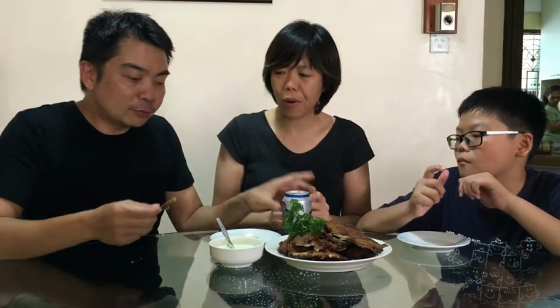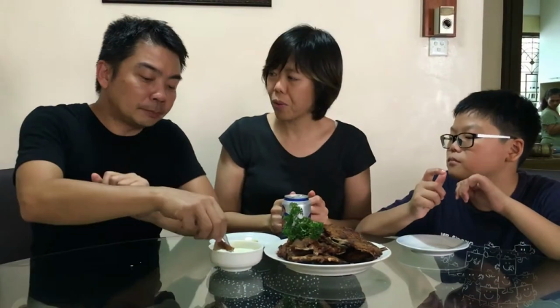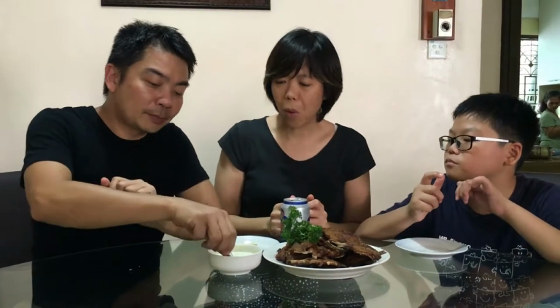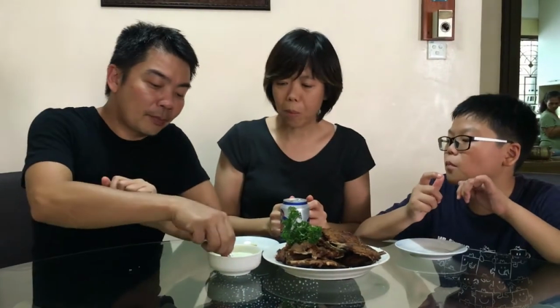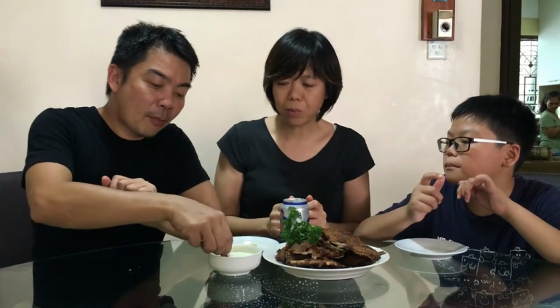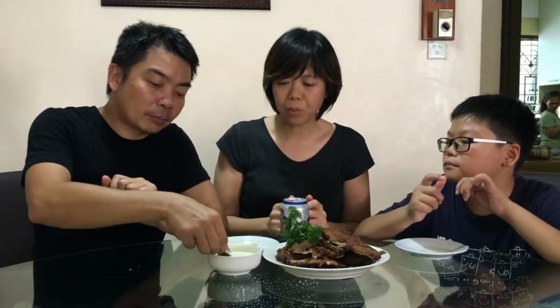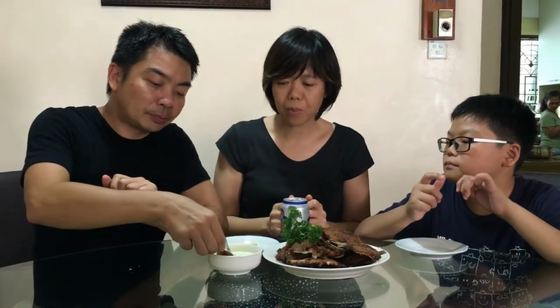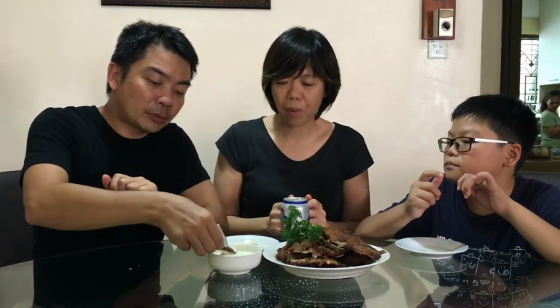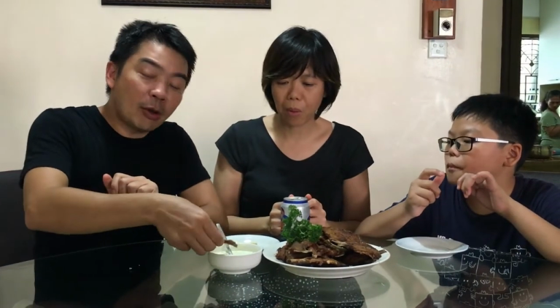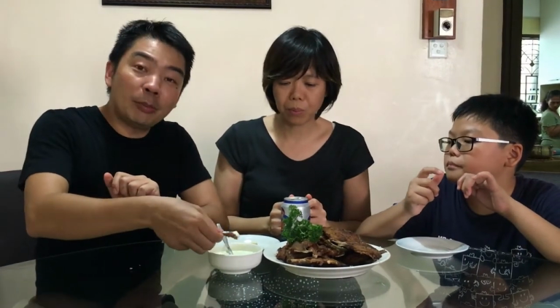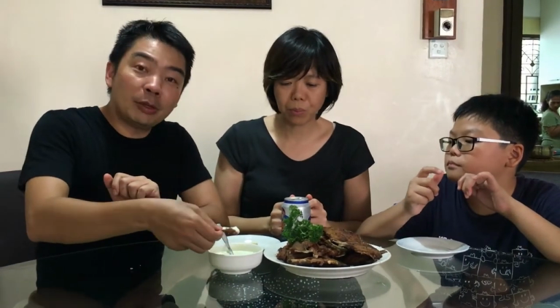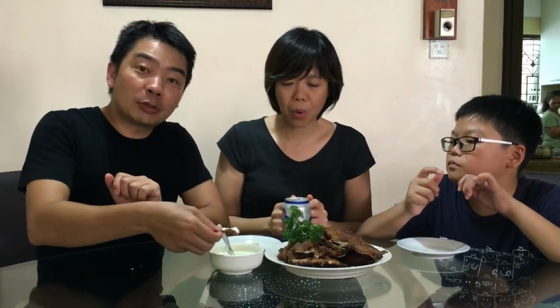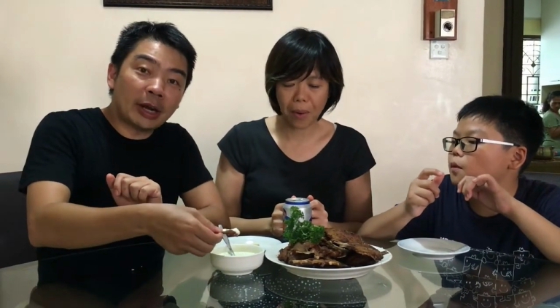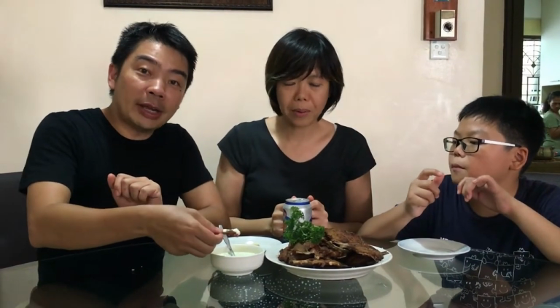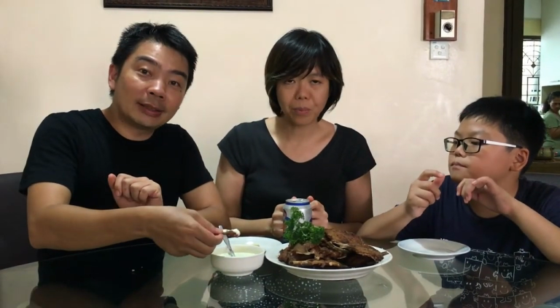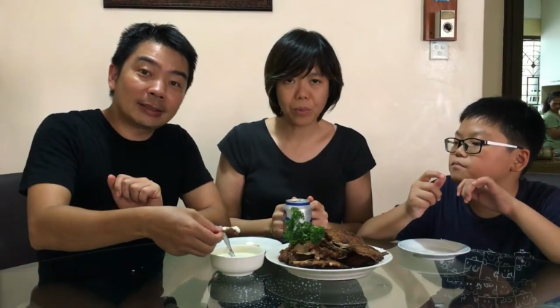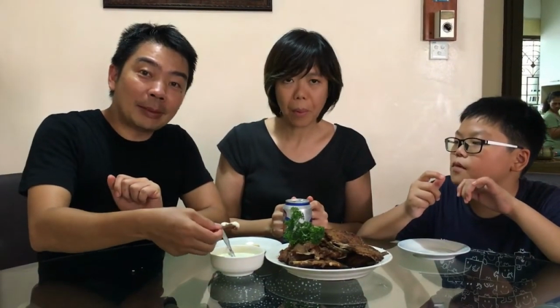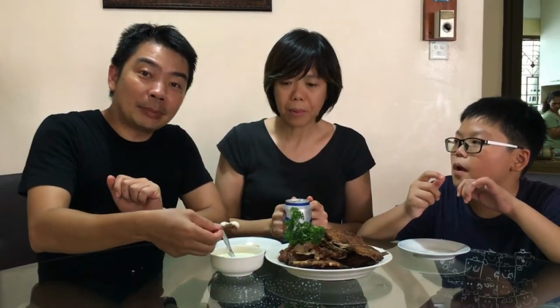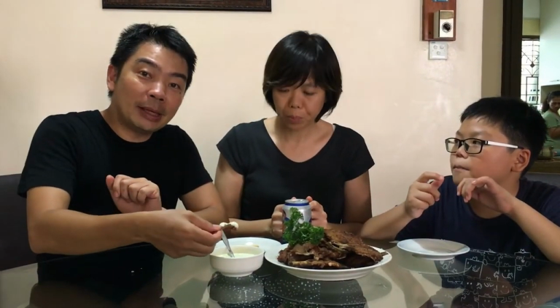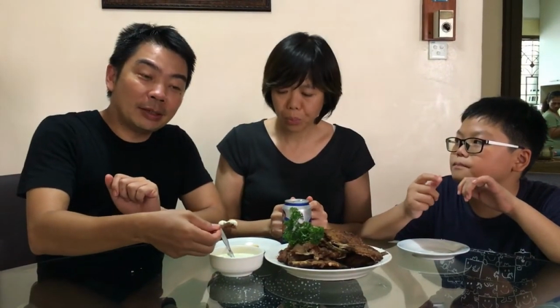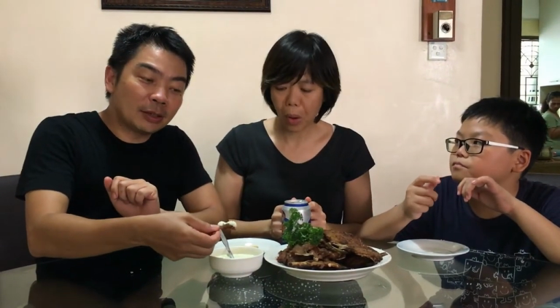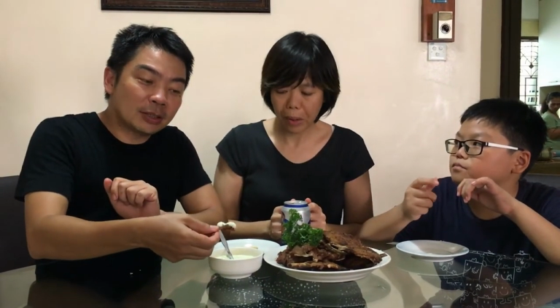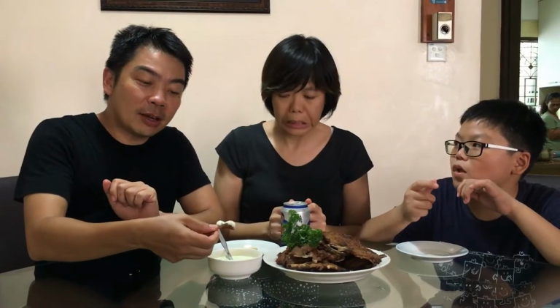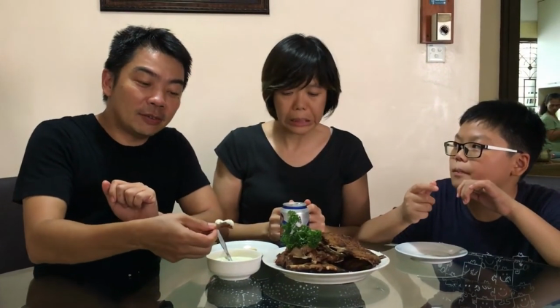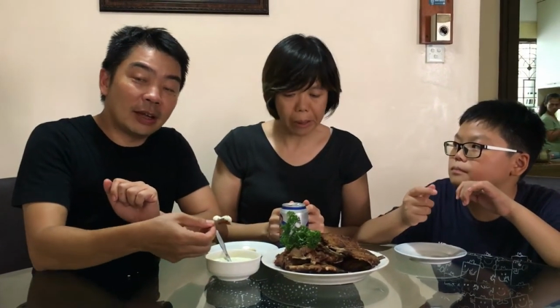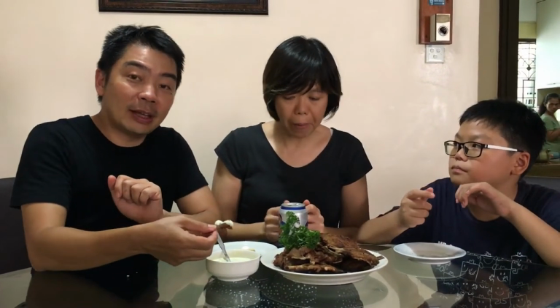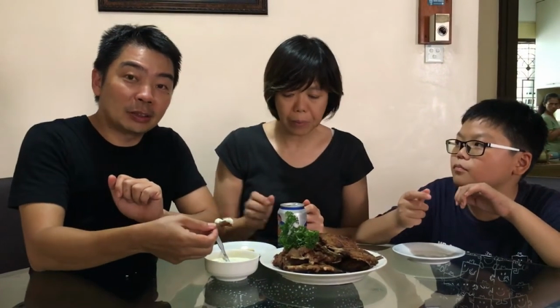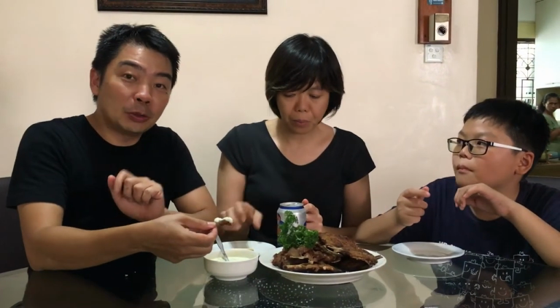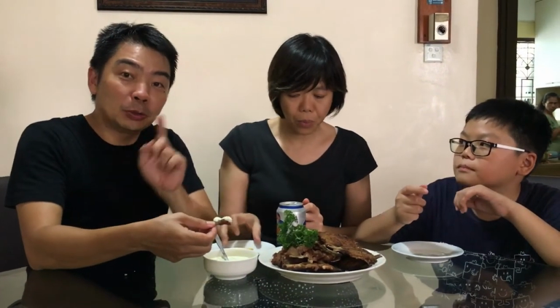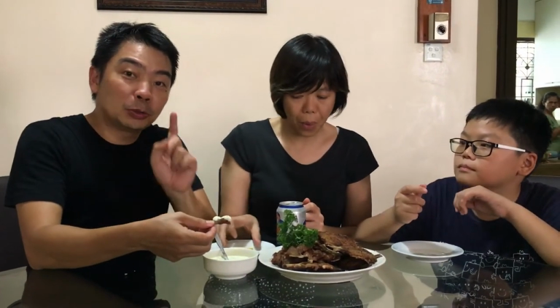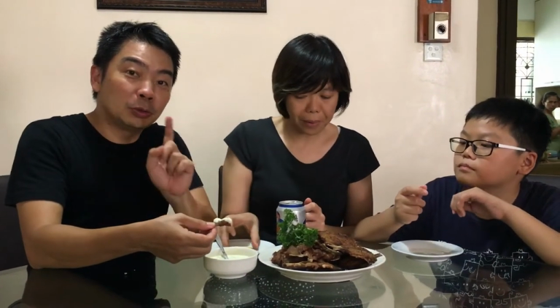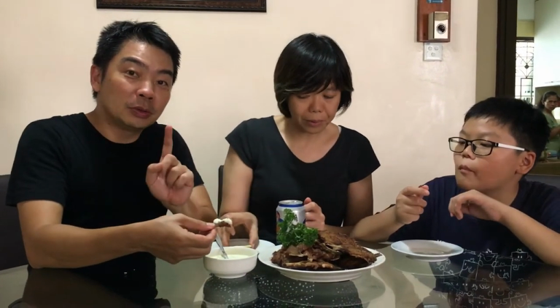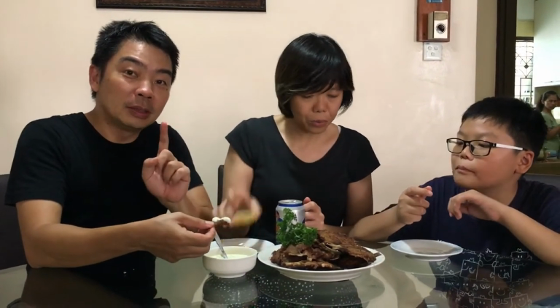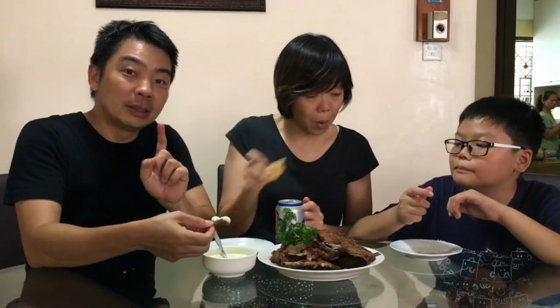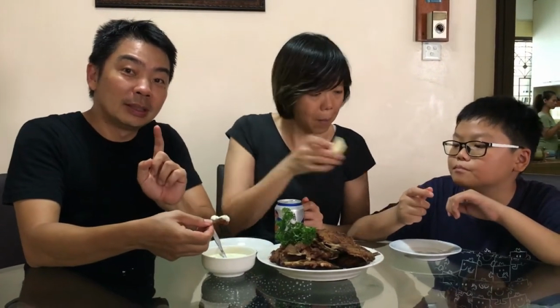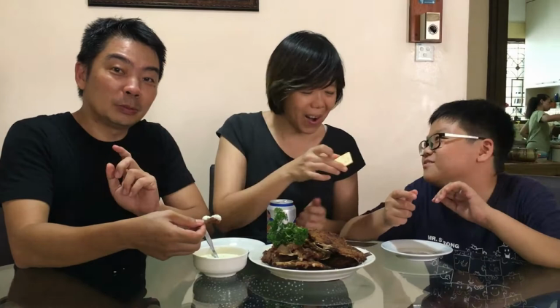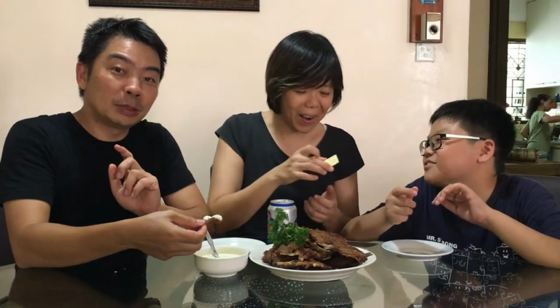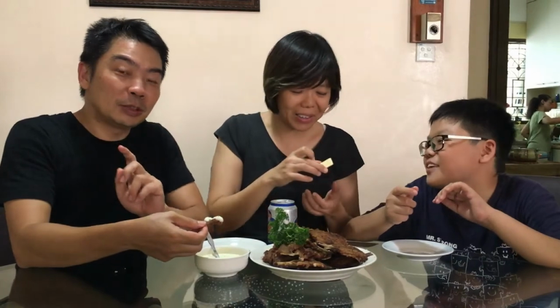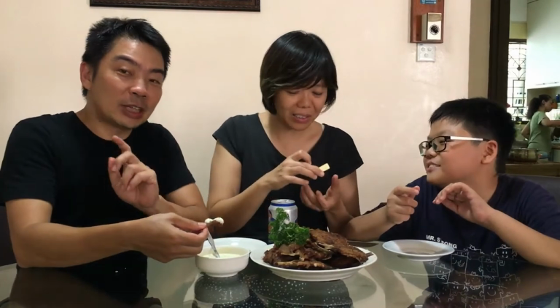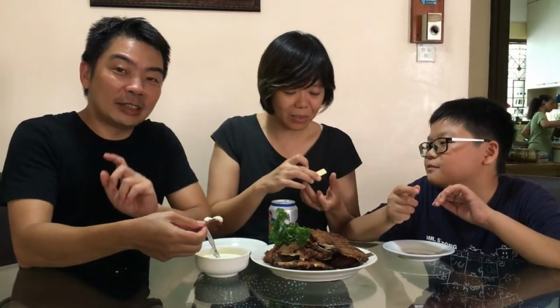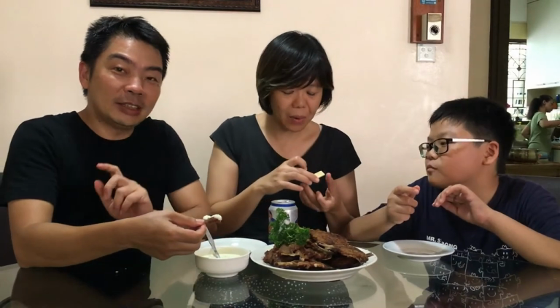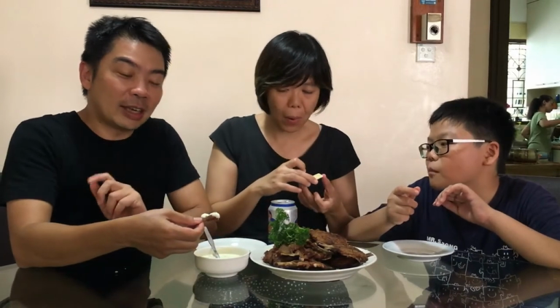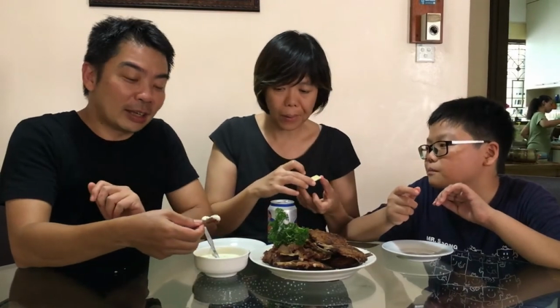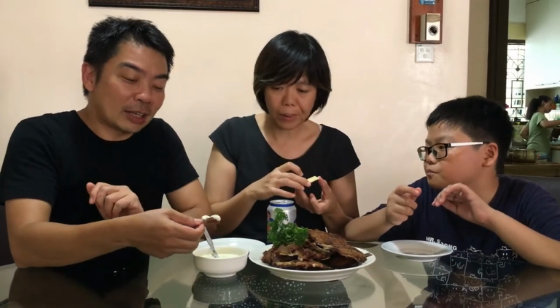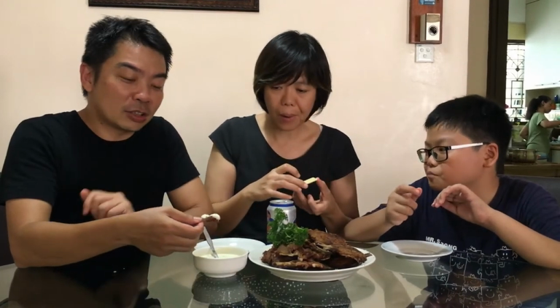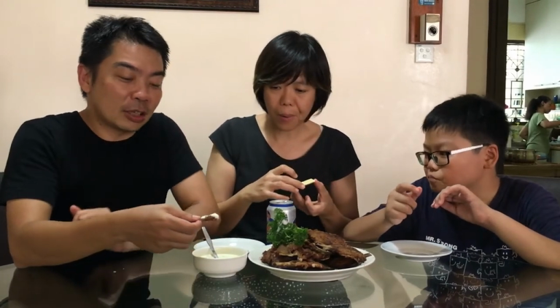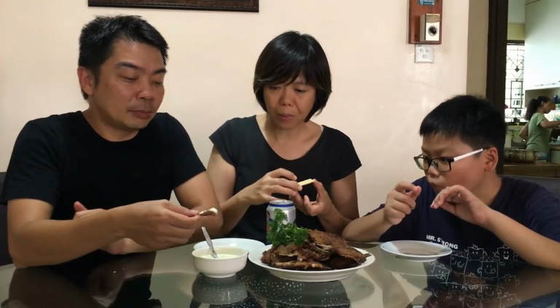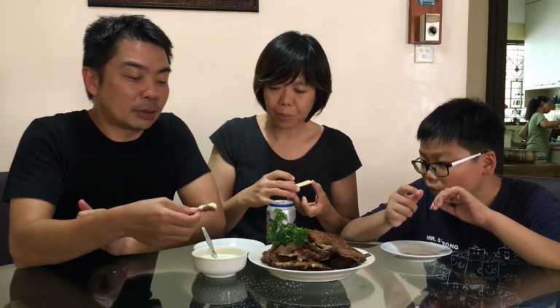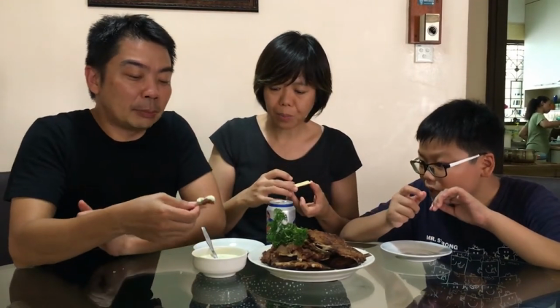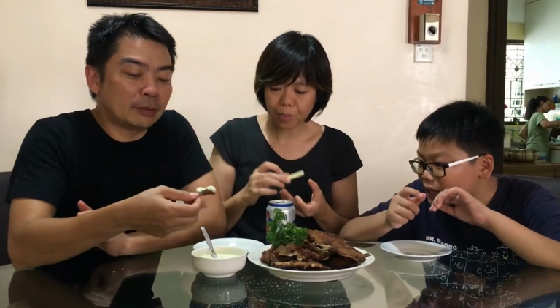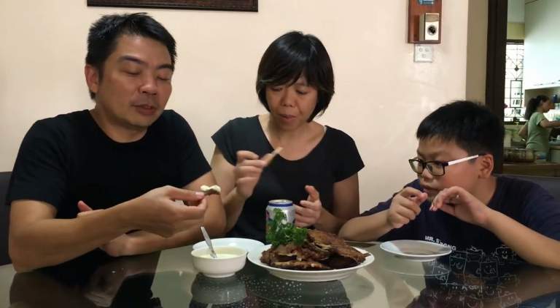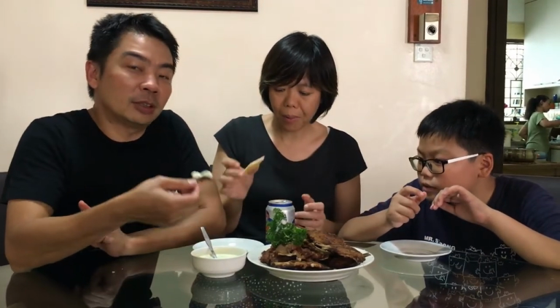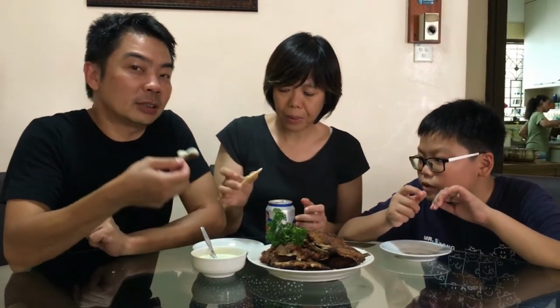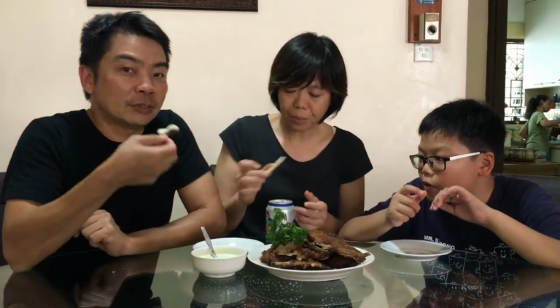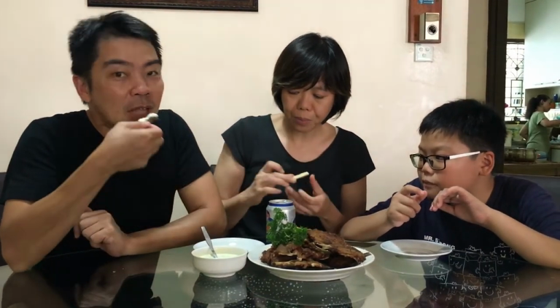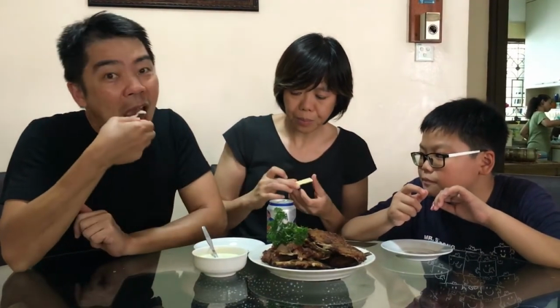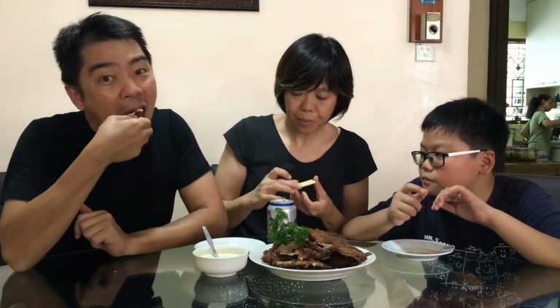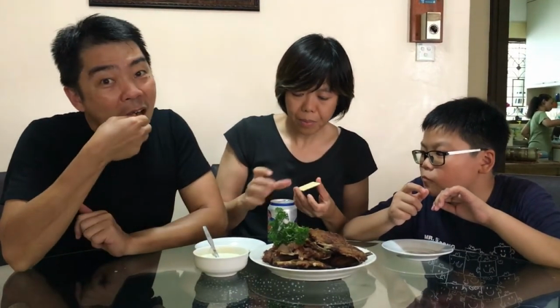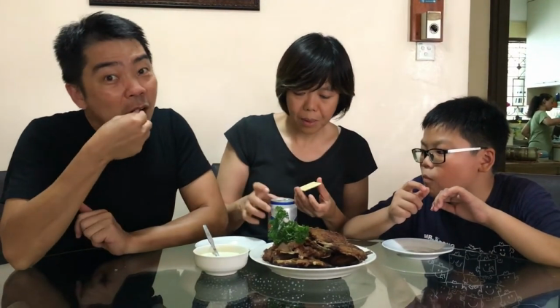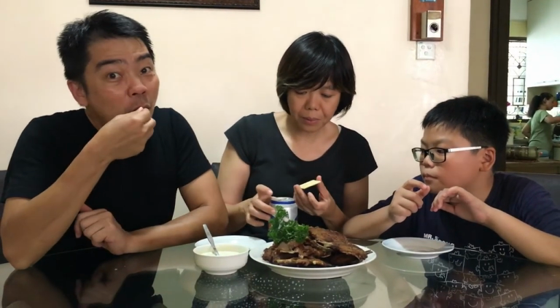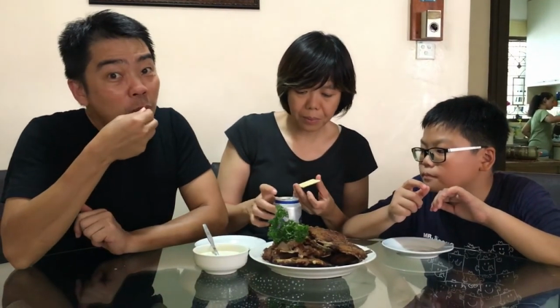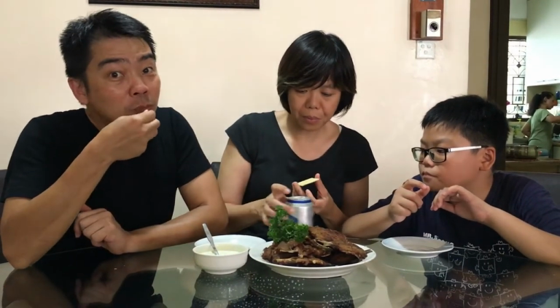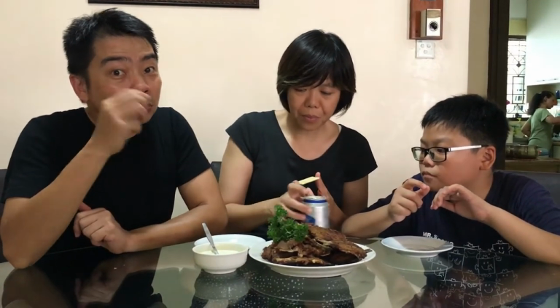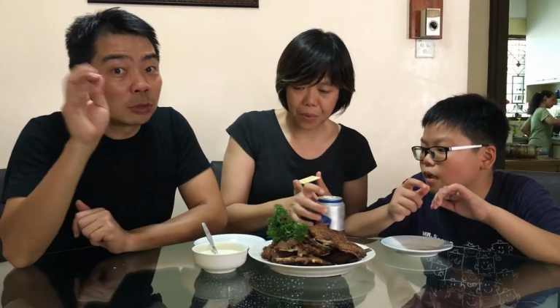Hope you'll try it someday yourself. Go to the jetty and catch some tambans. Goodbye!